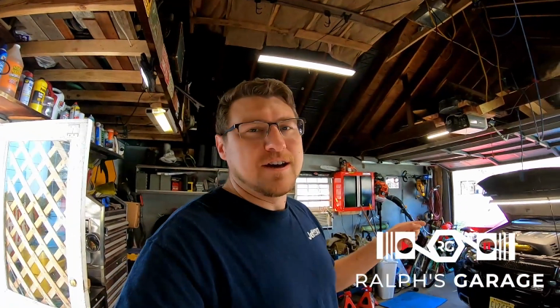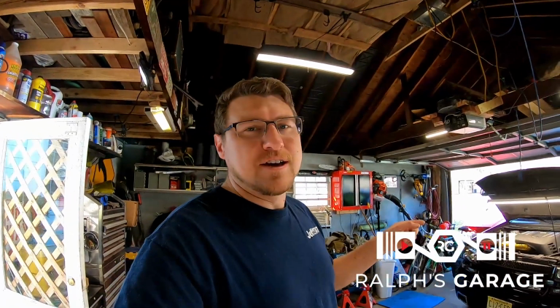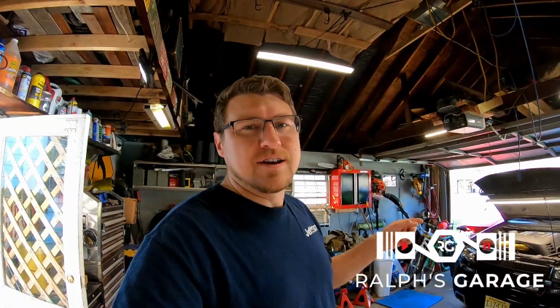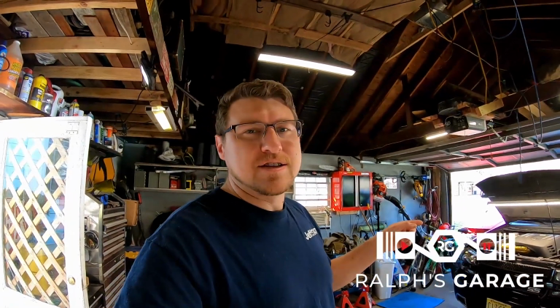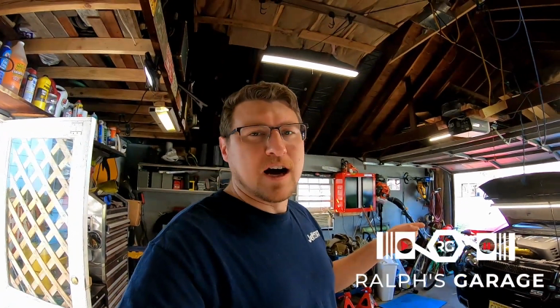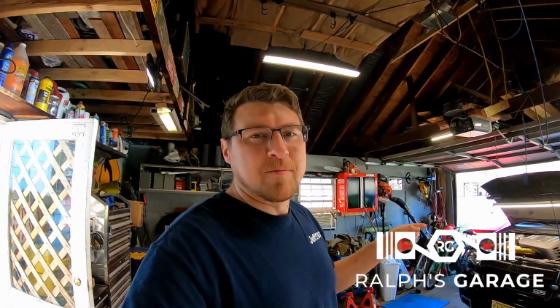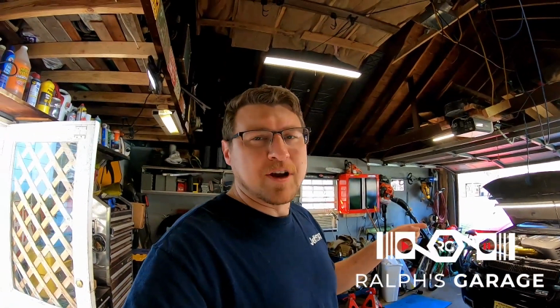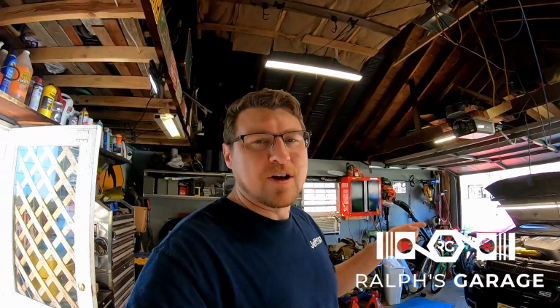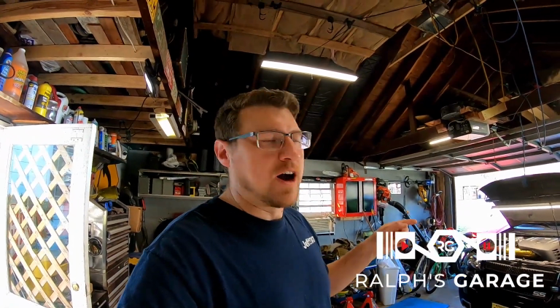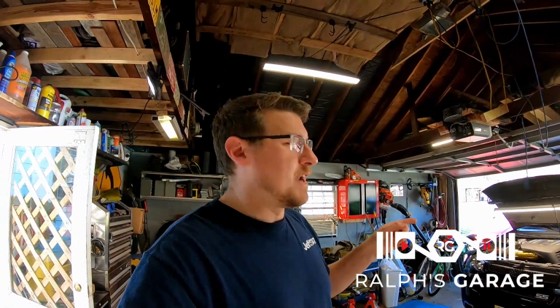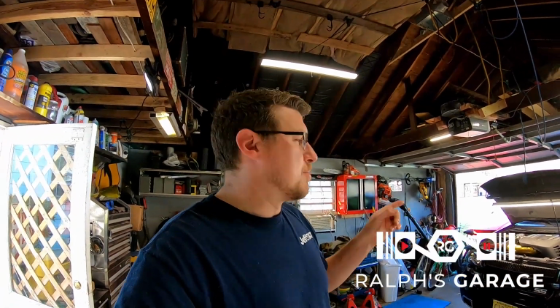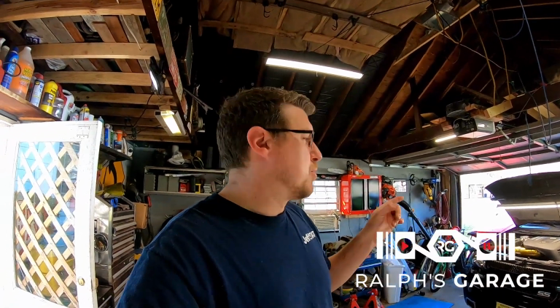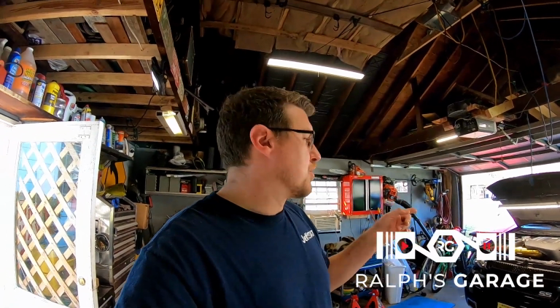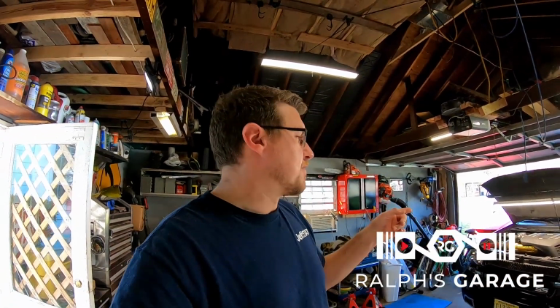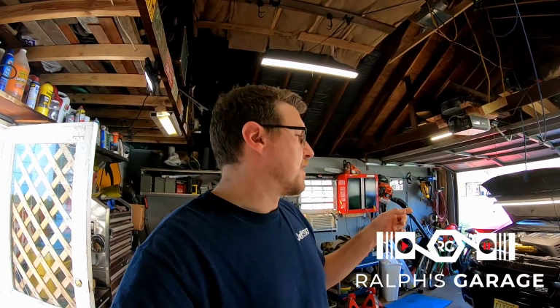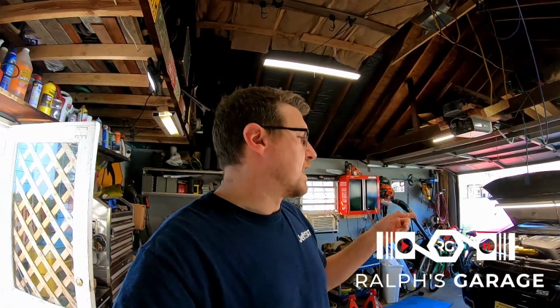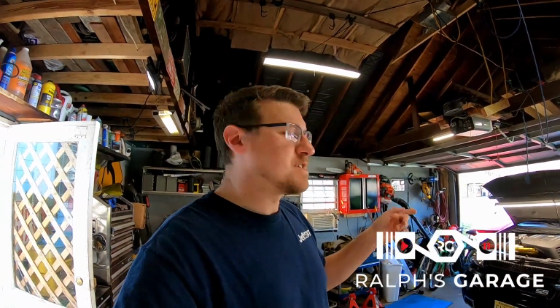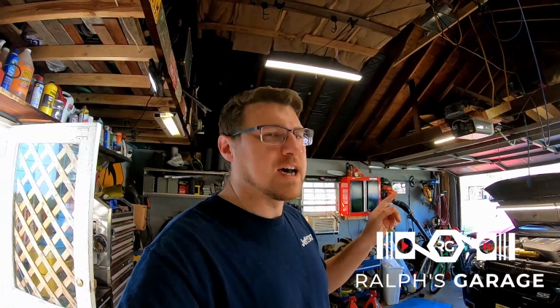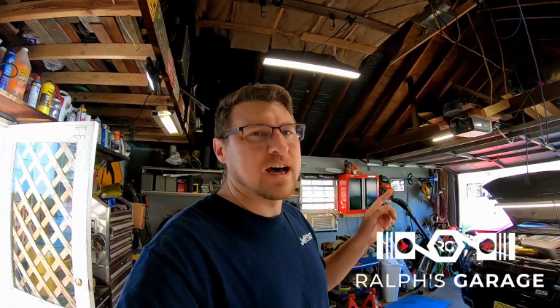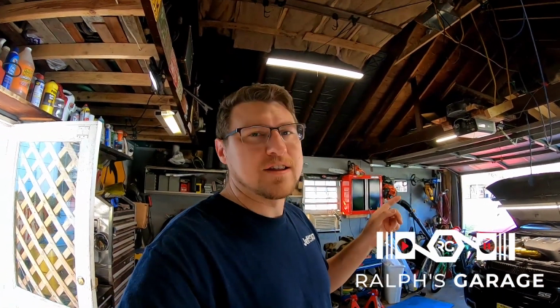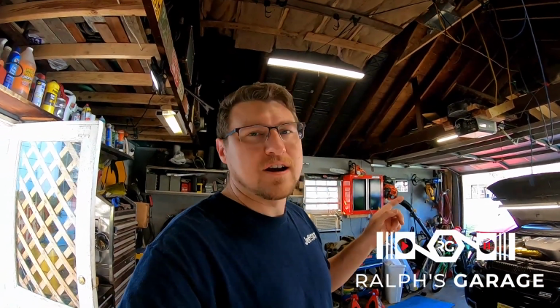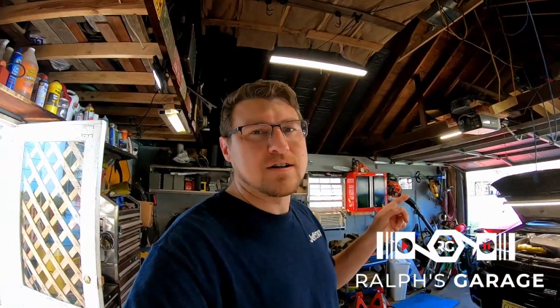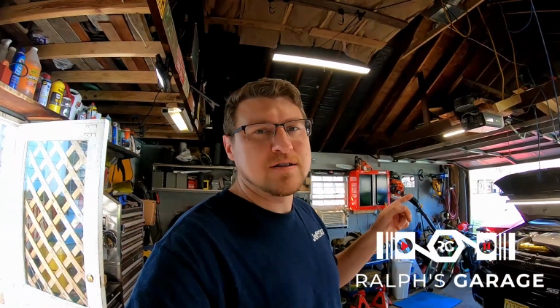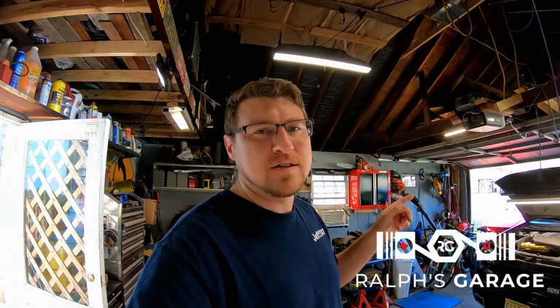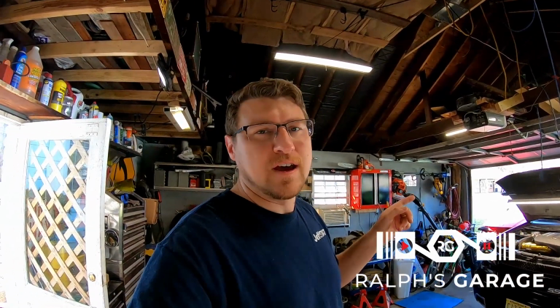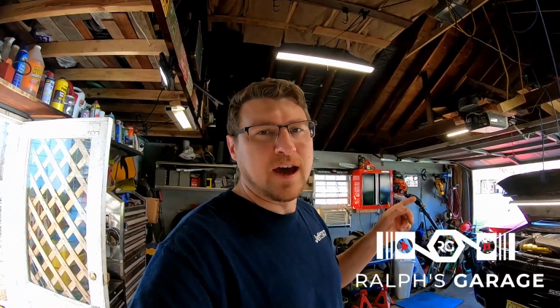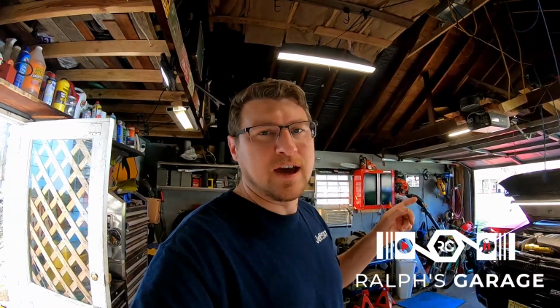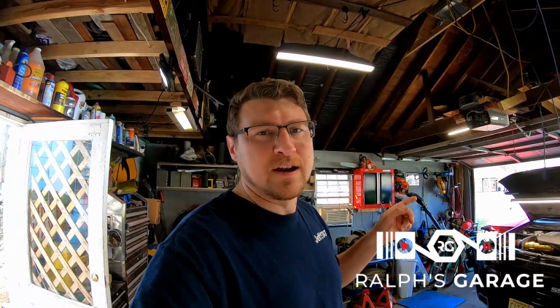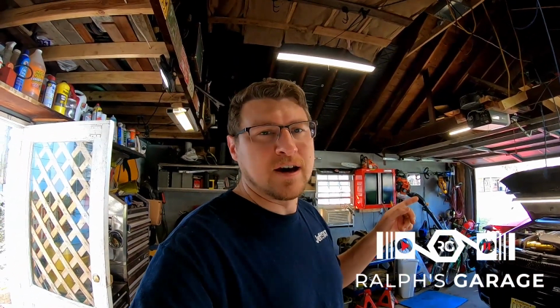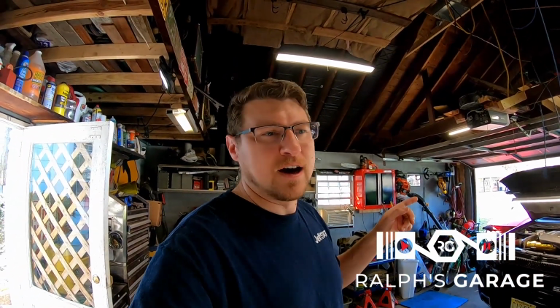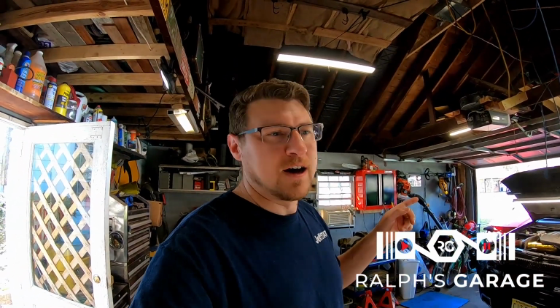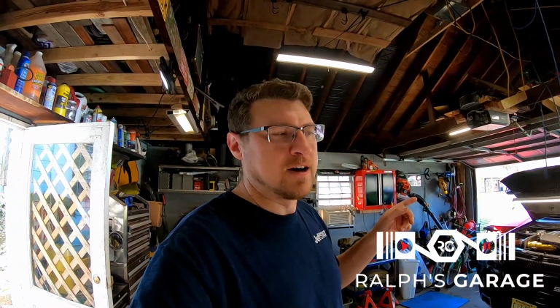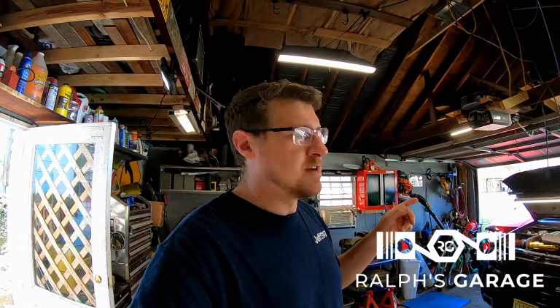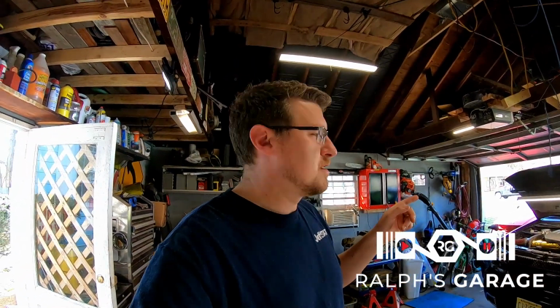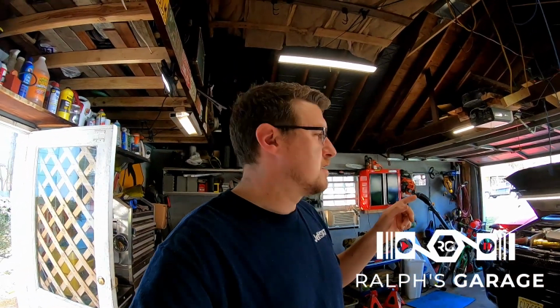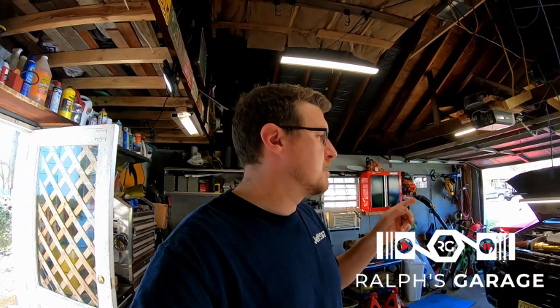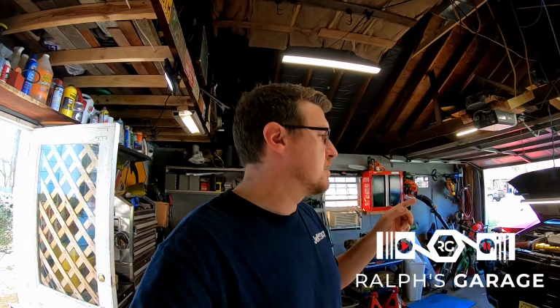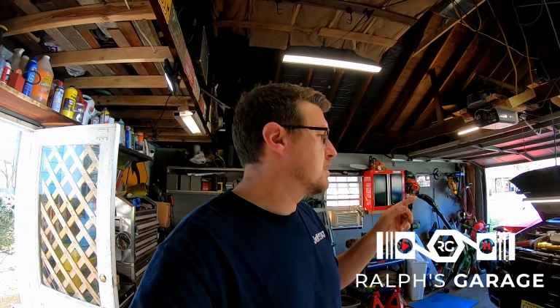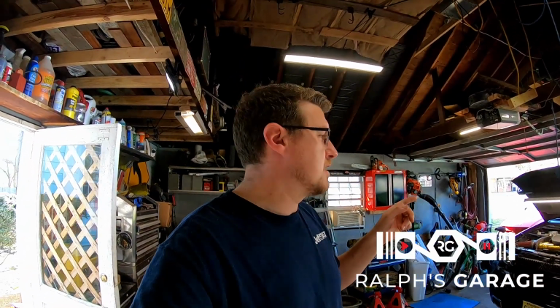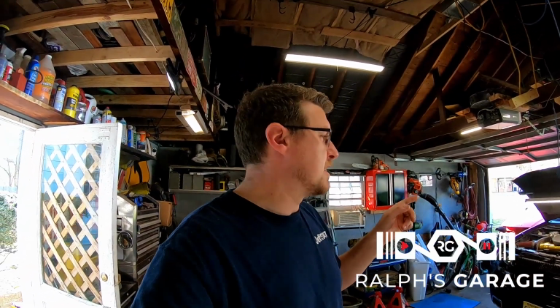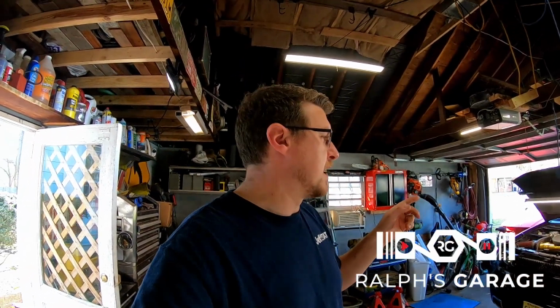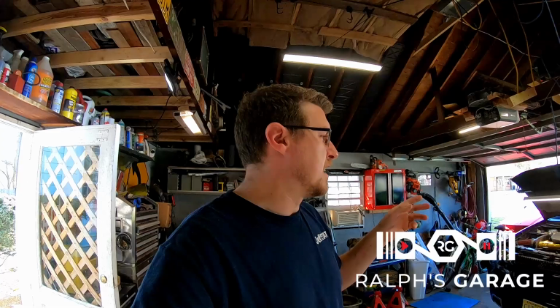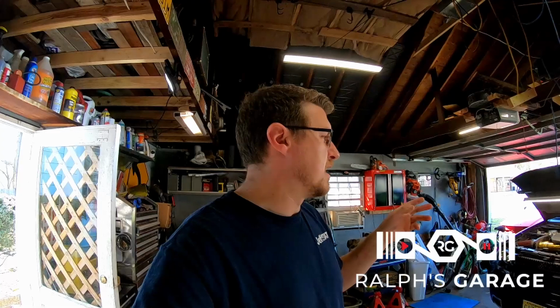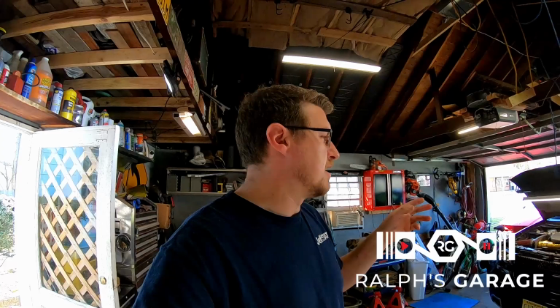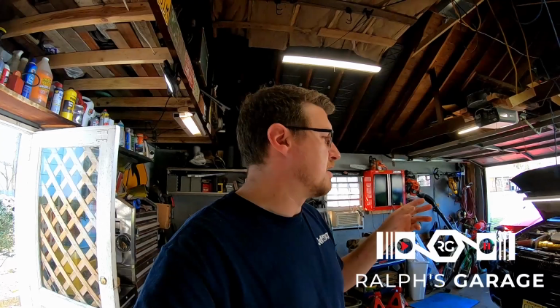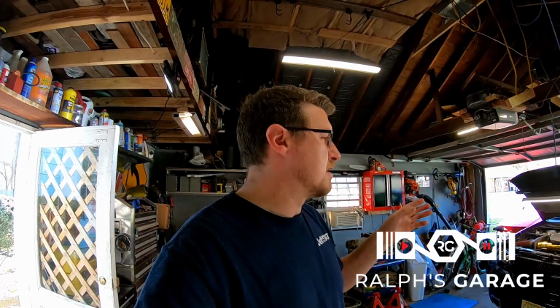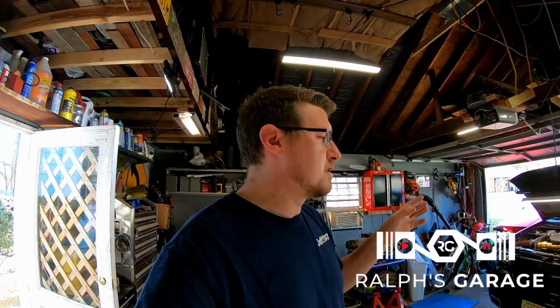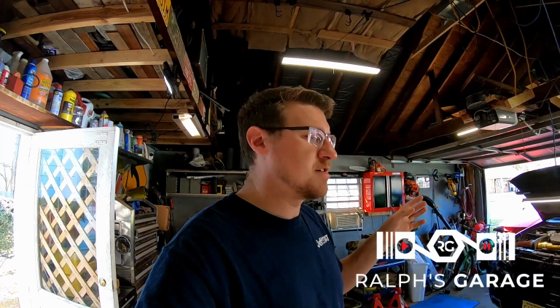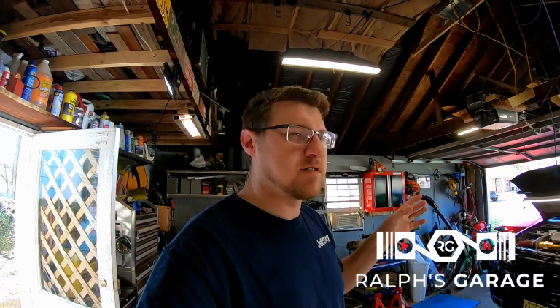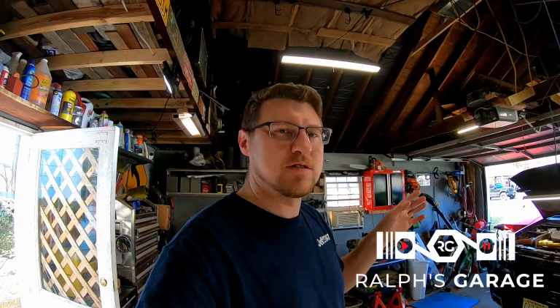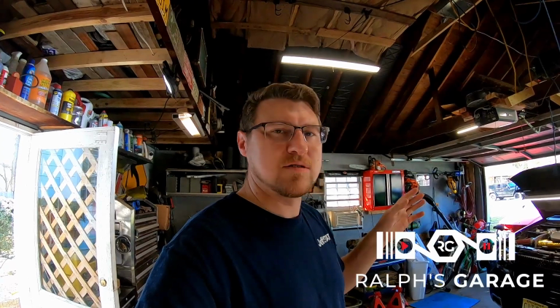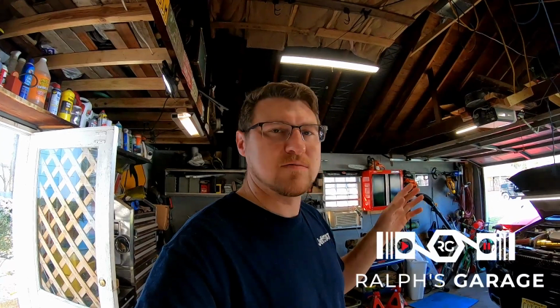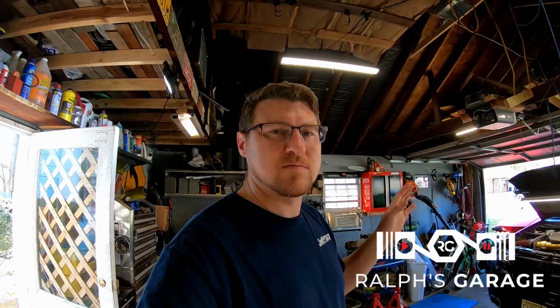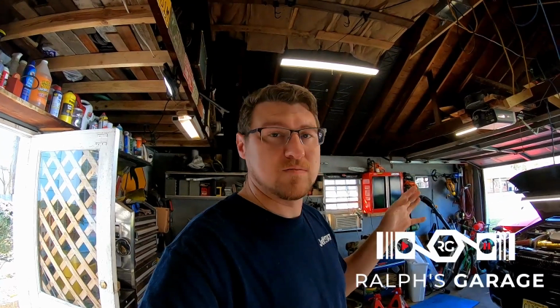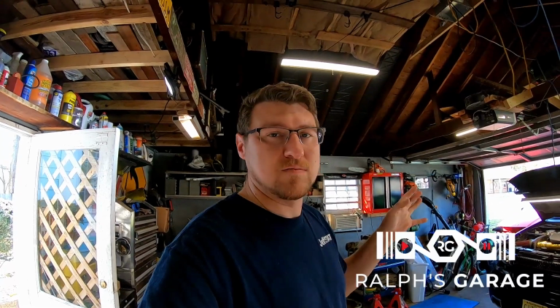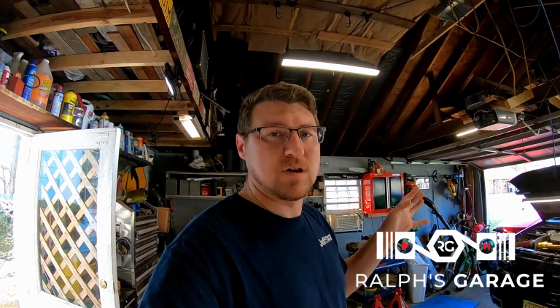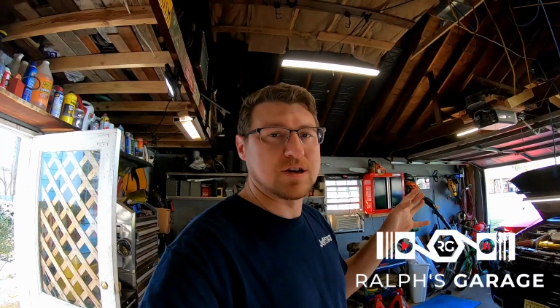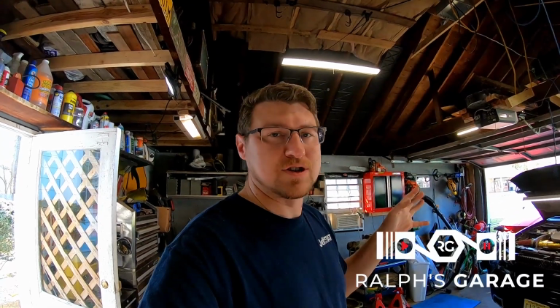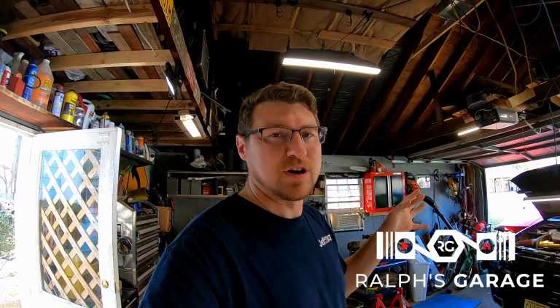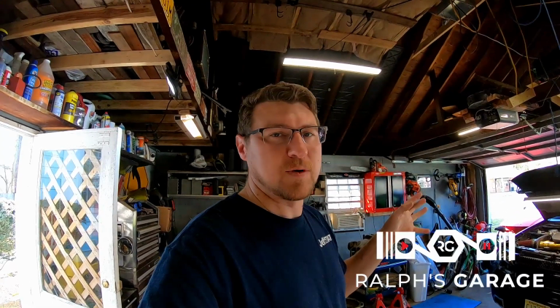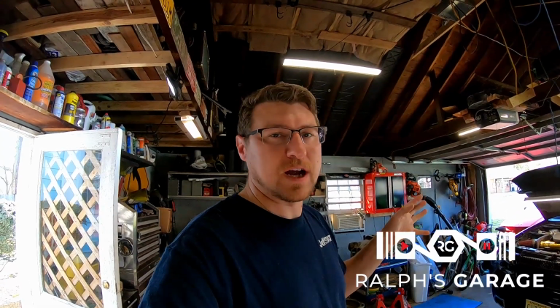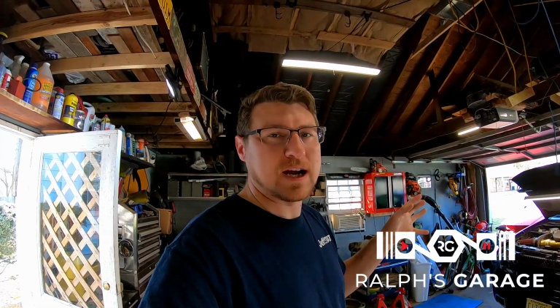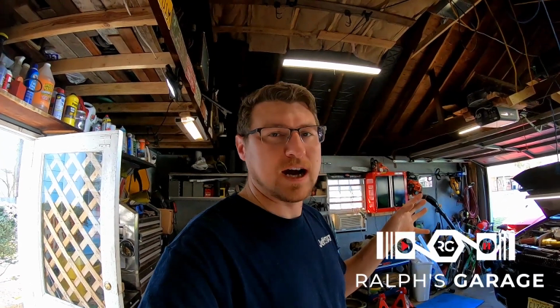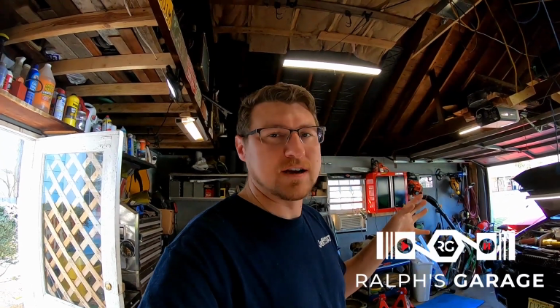The first step is I'm going to go ahead and pull the fans out of there, and then I'll show you what I got.